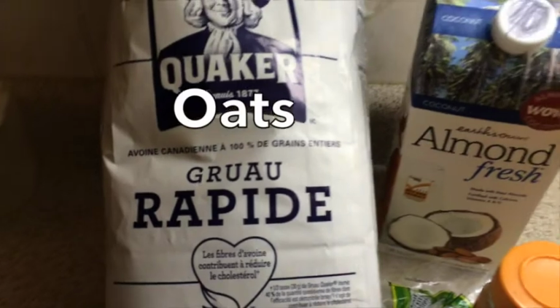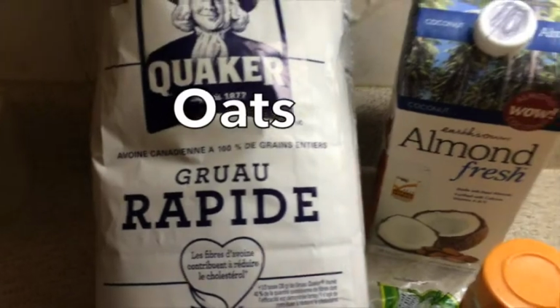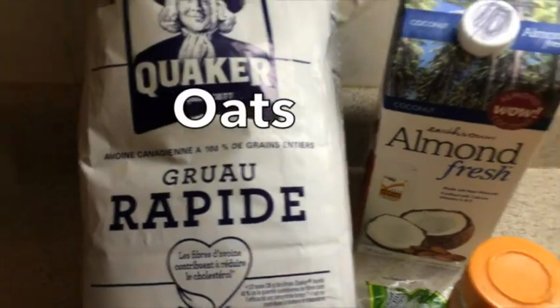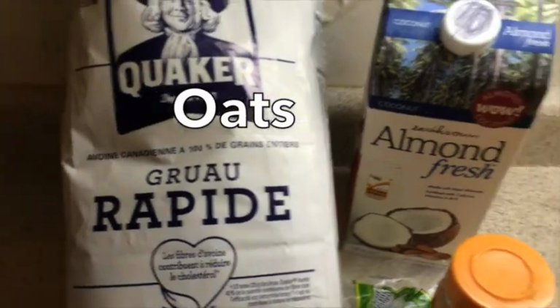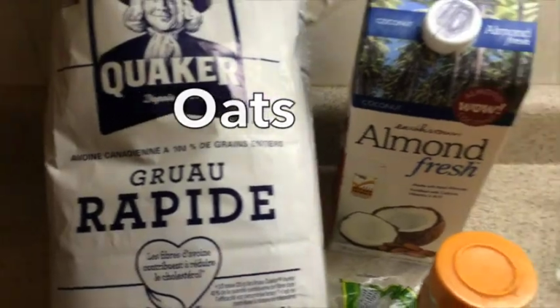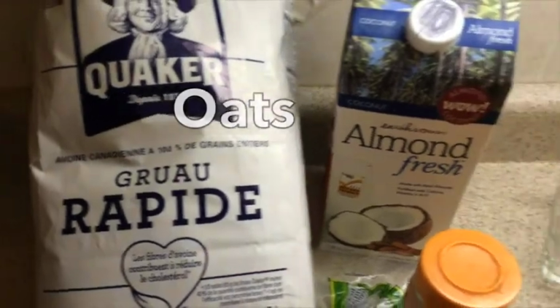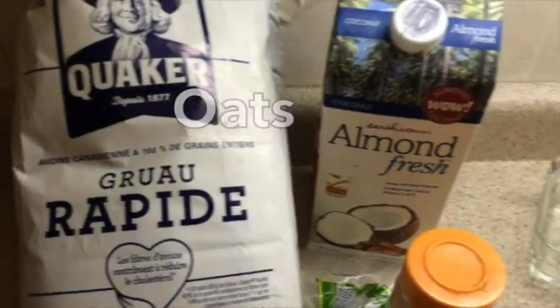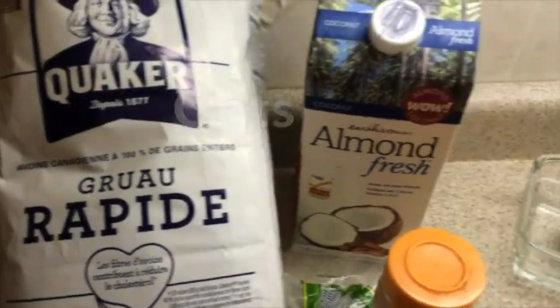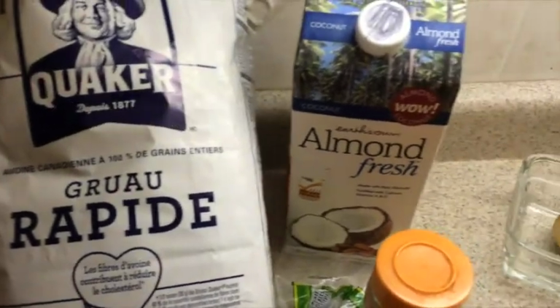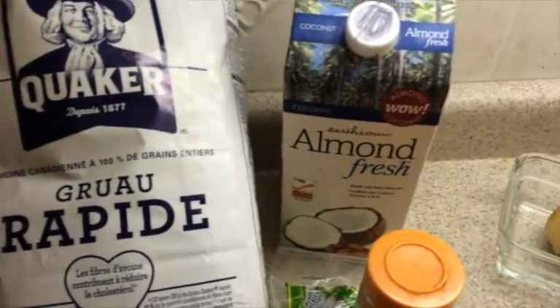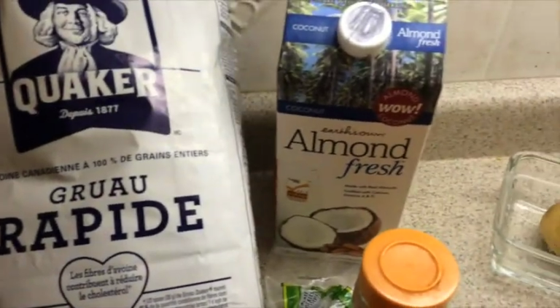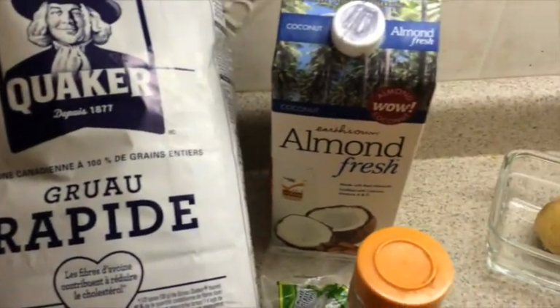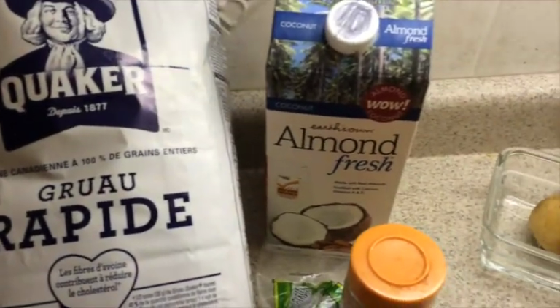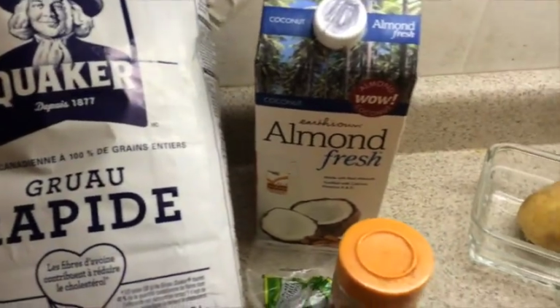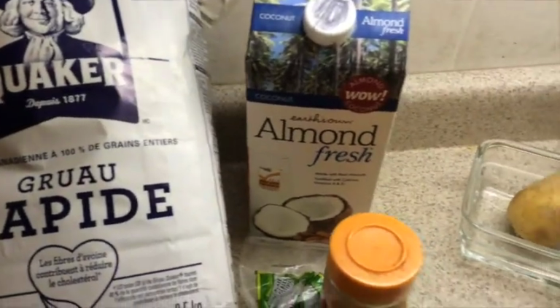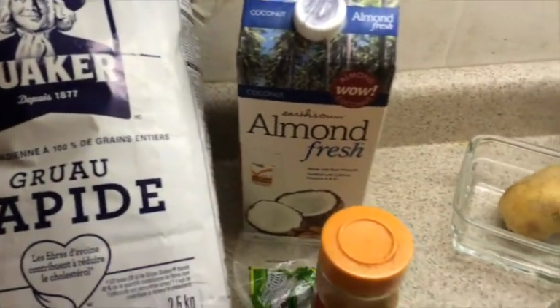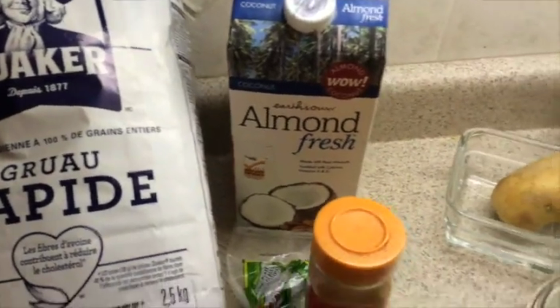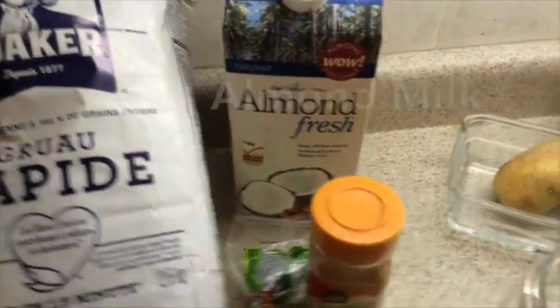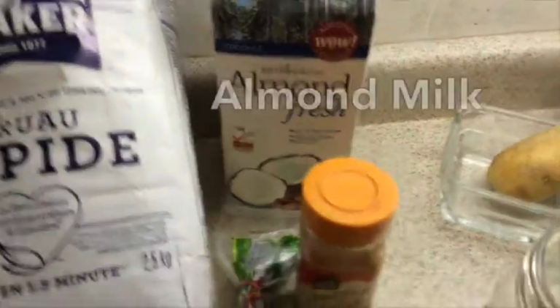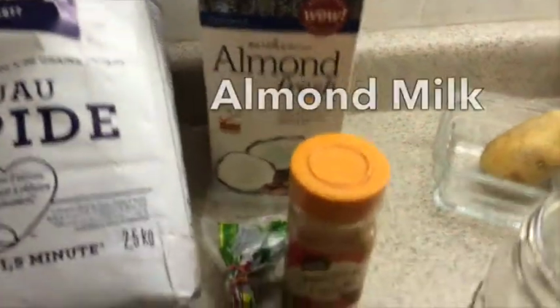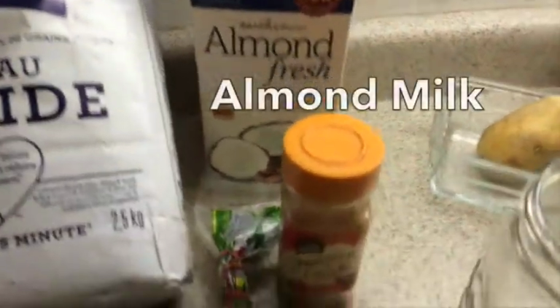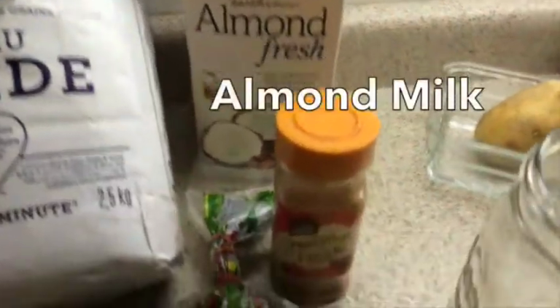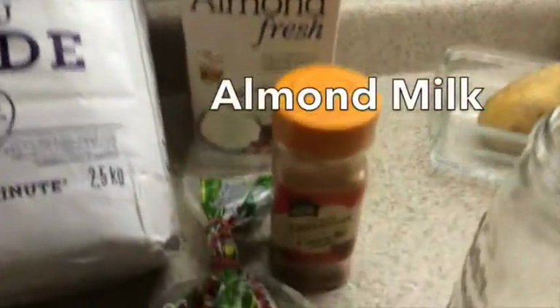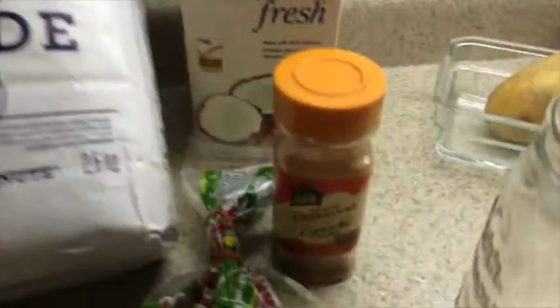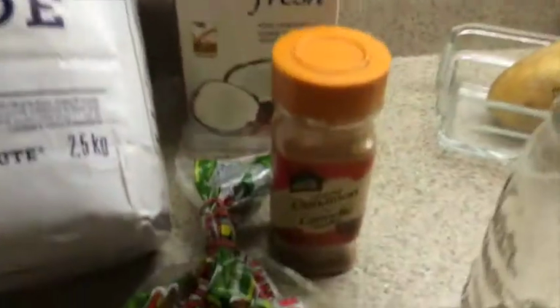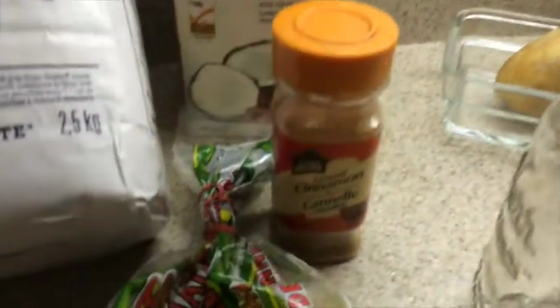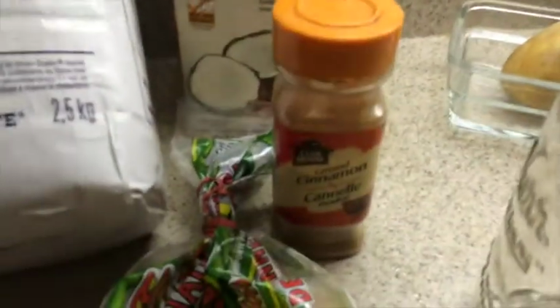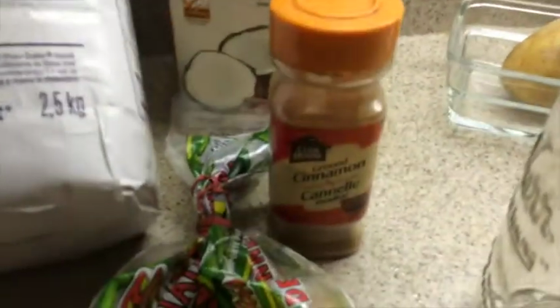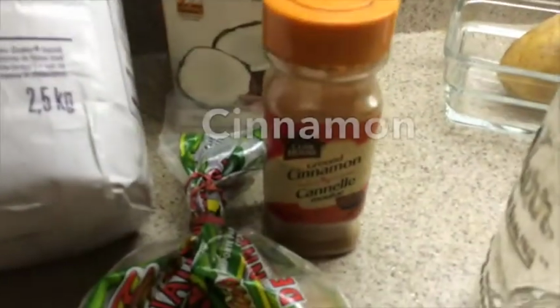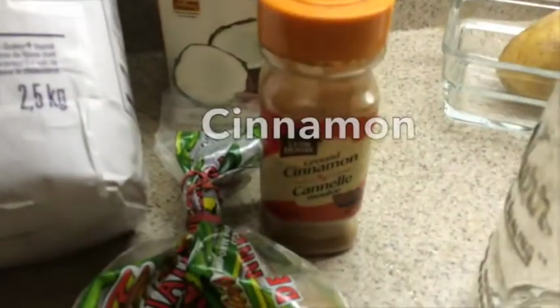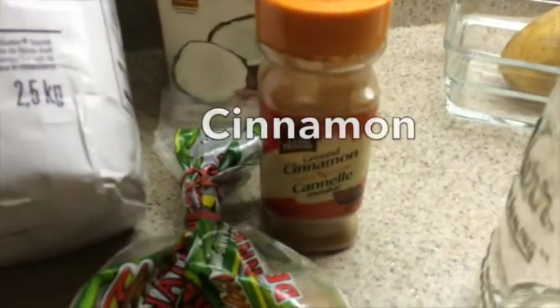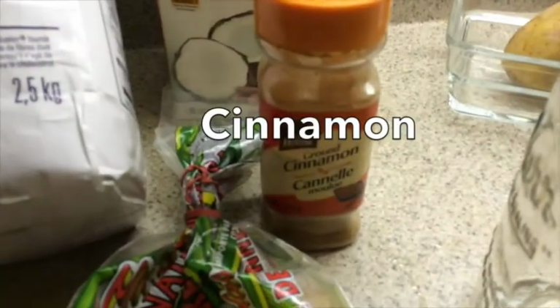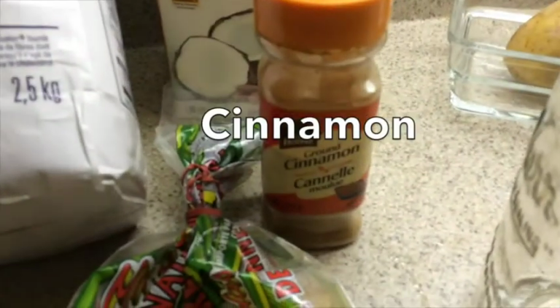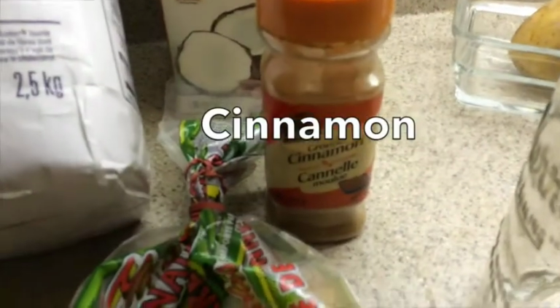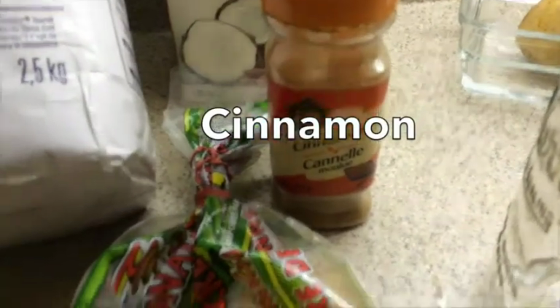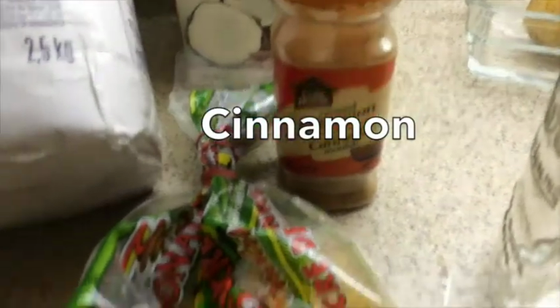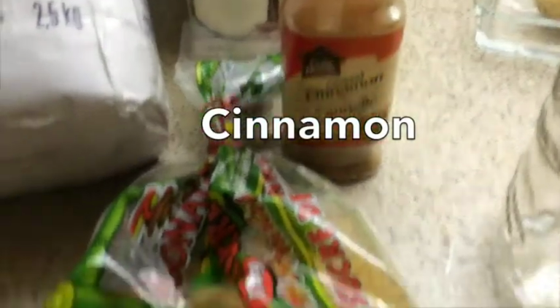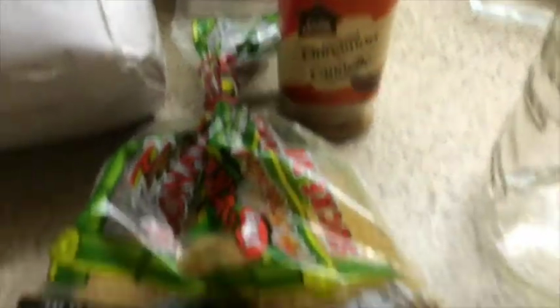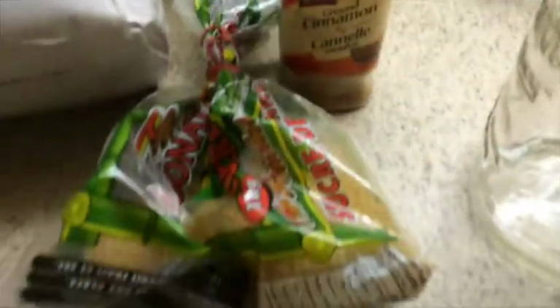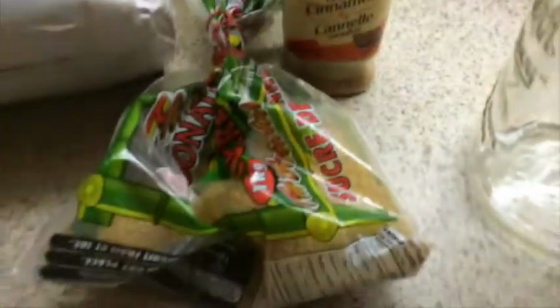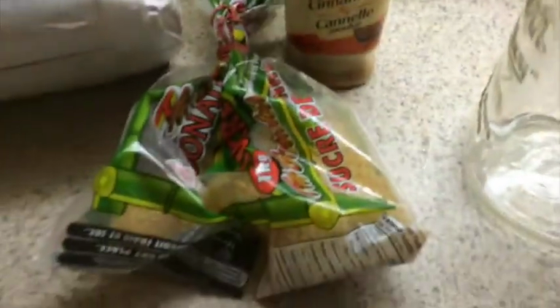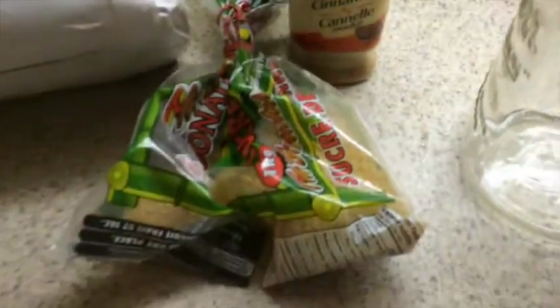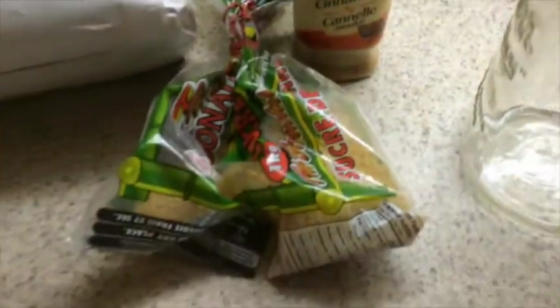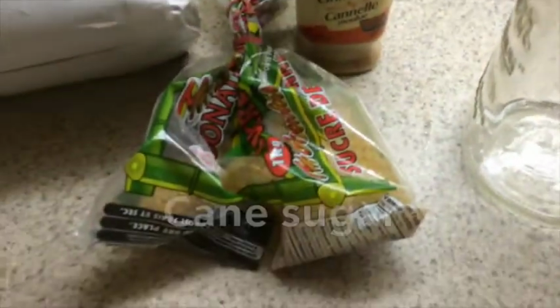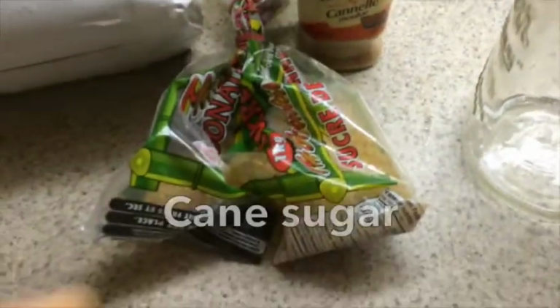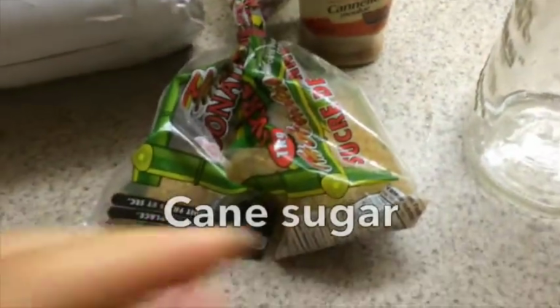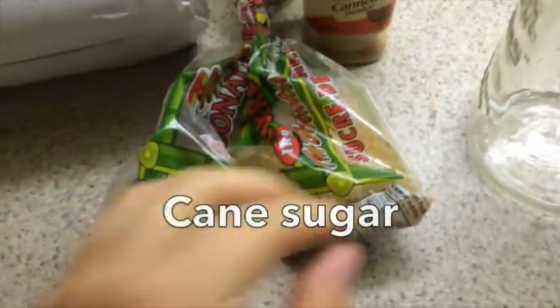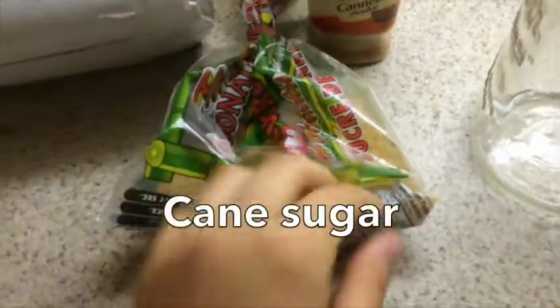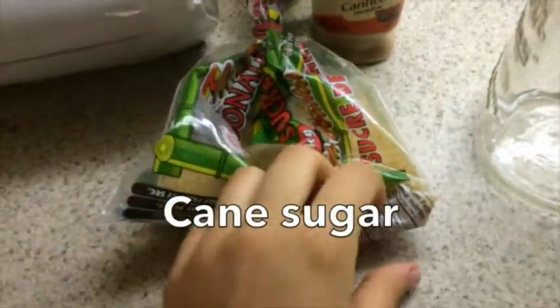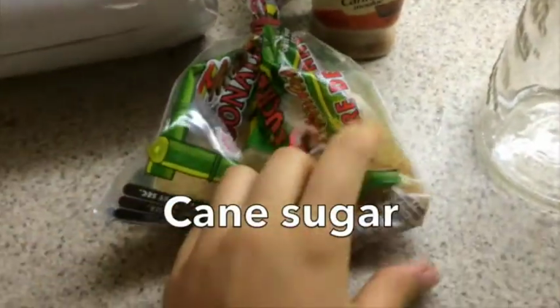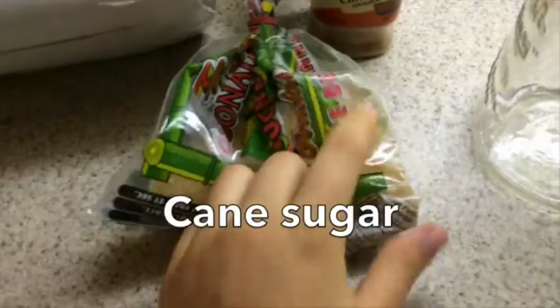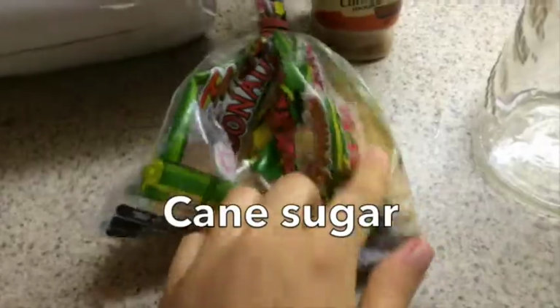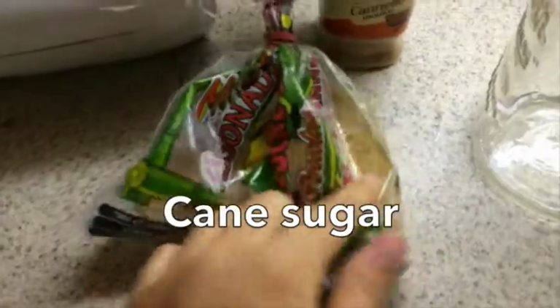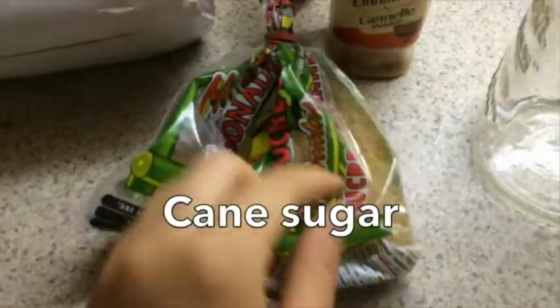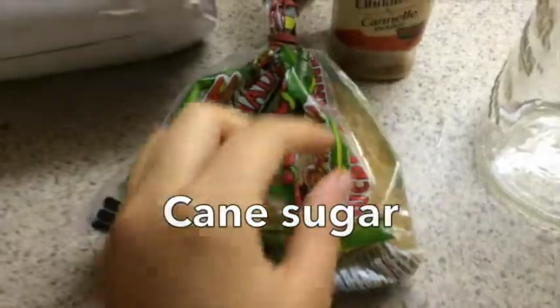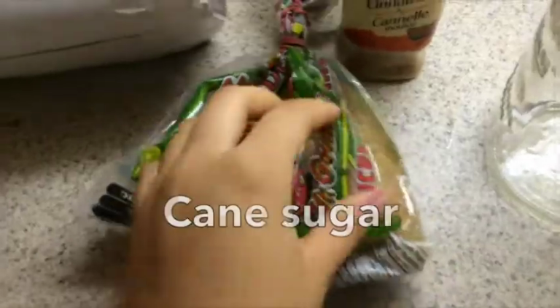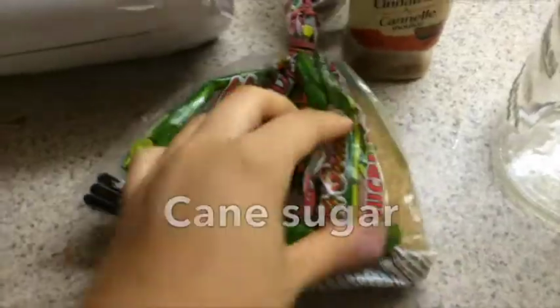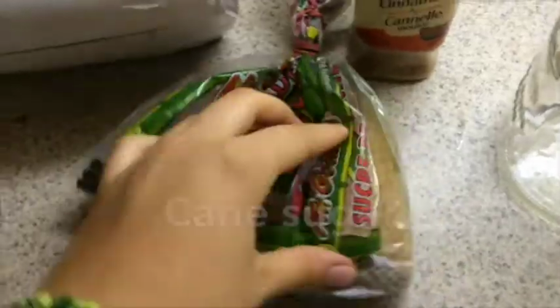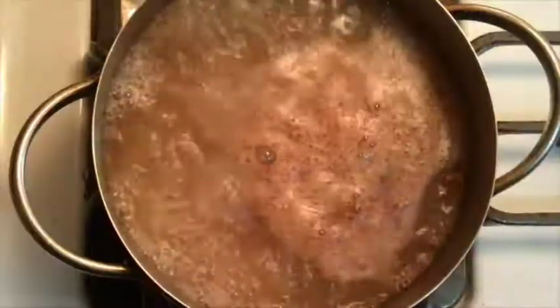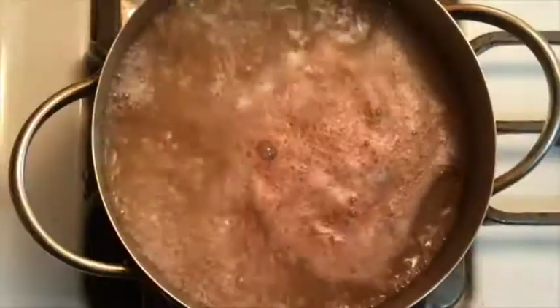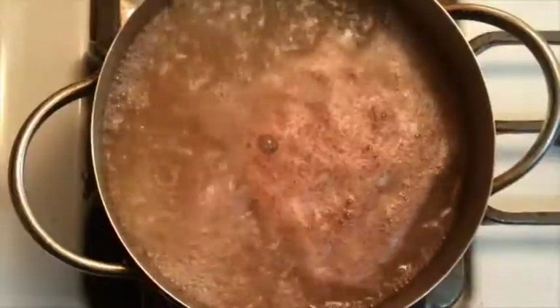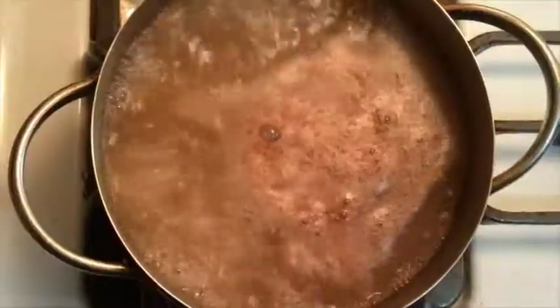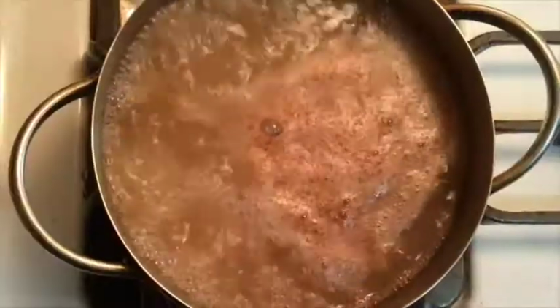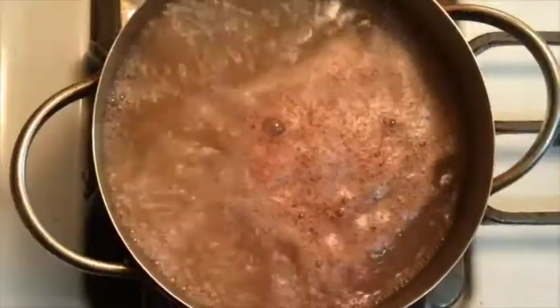You will need oats, almond milk, cinnamon, and some cane sugar or a sweetener of your choice.